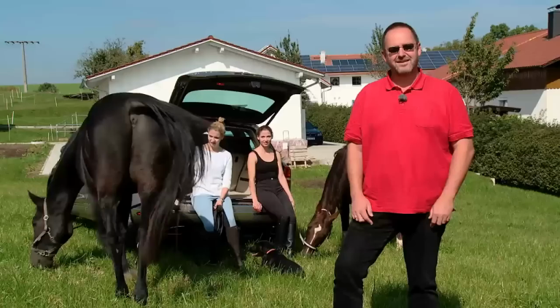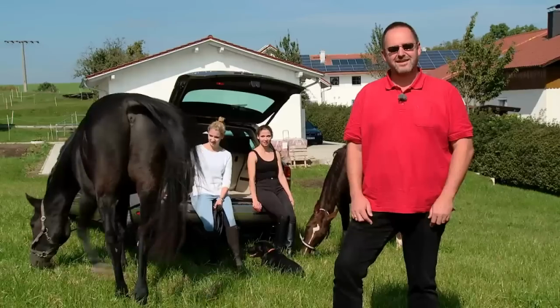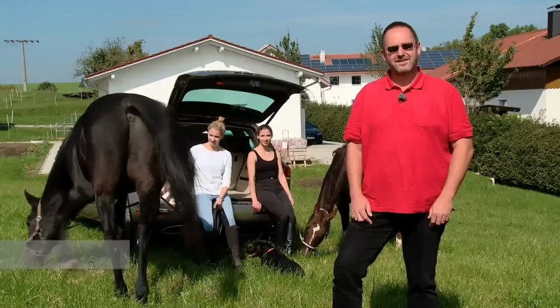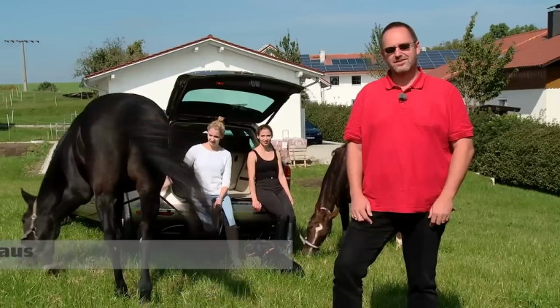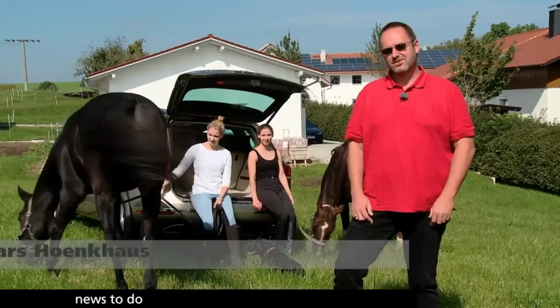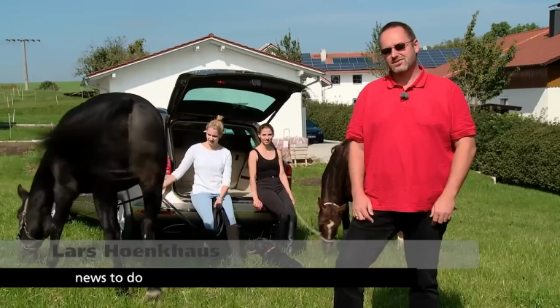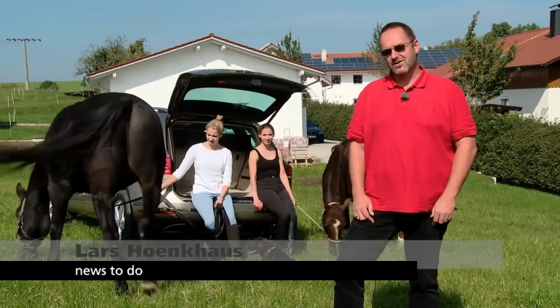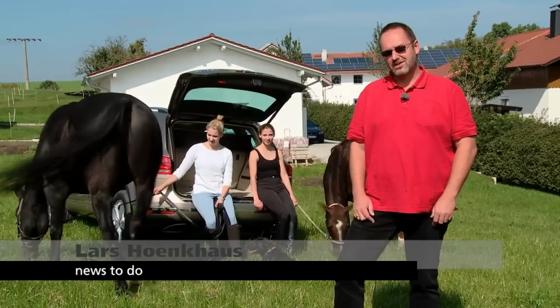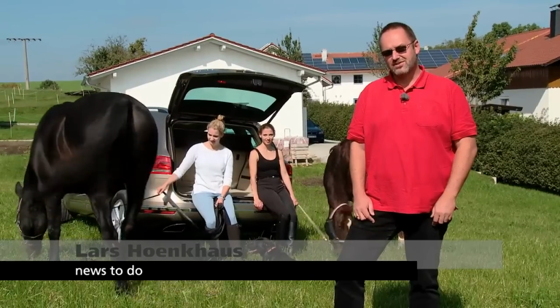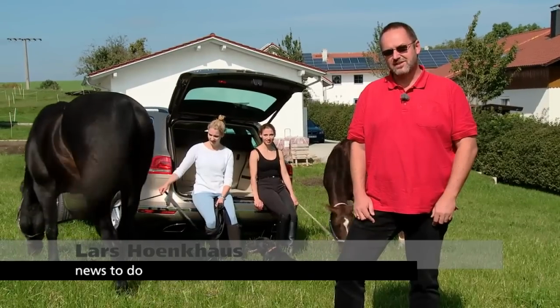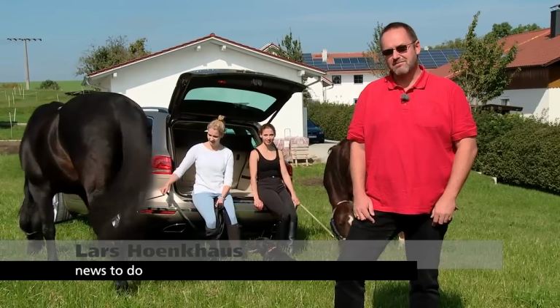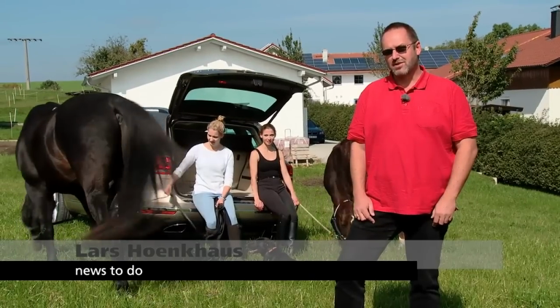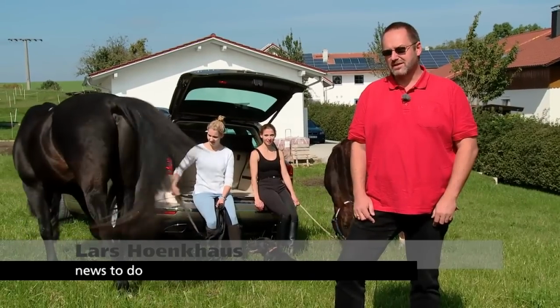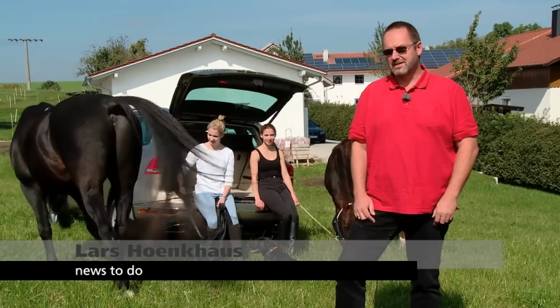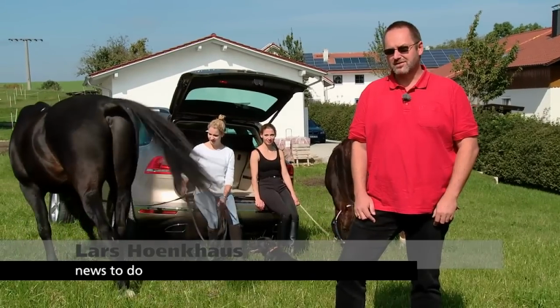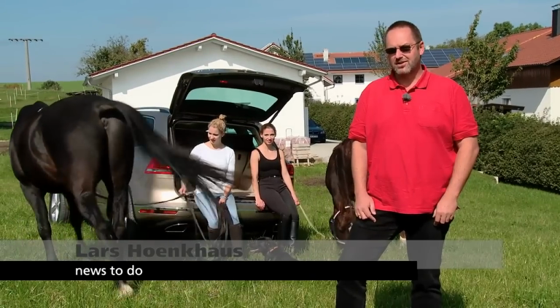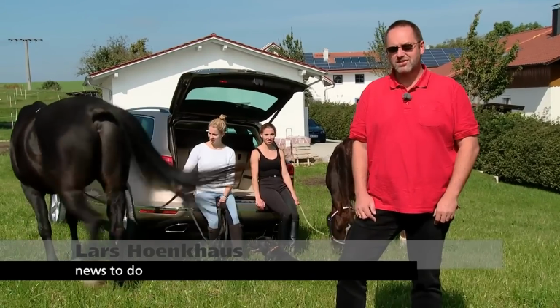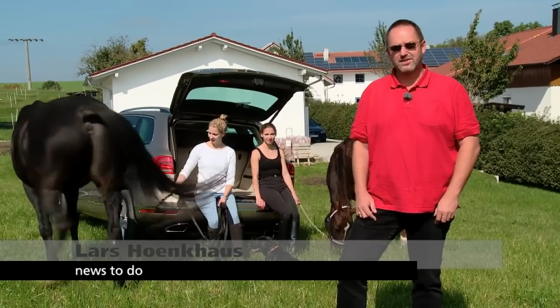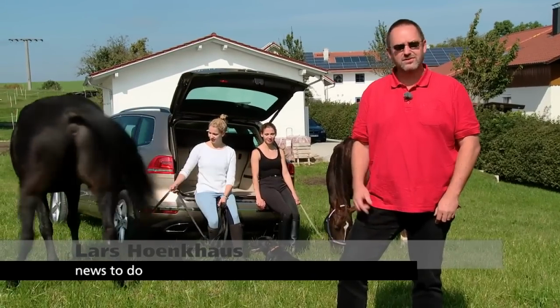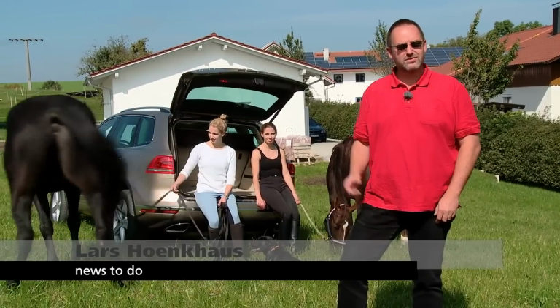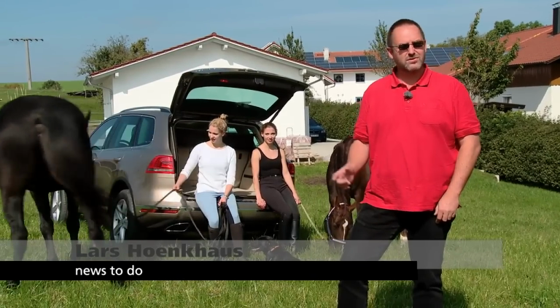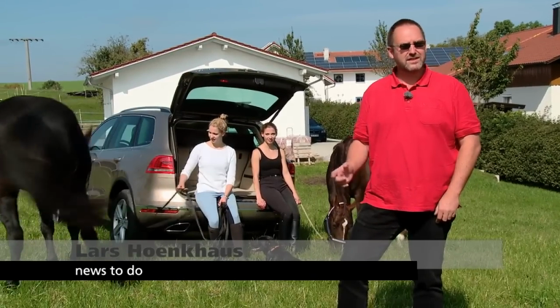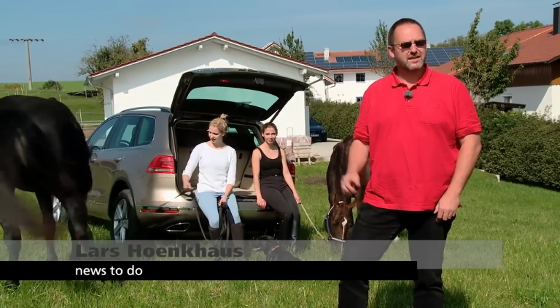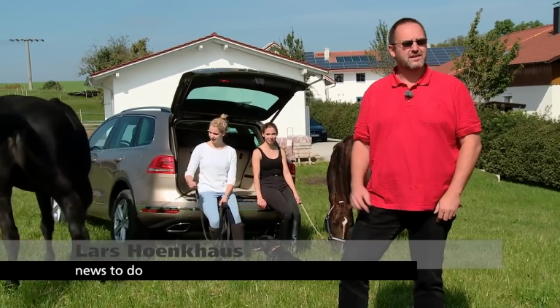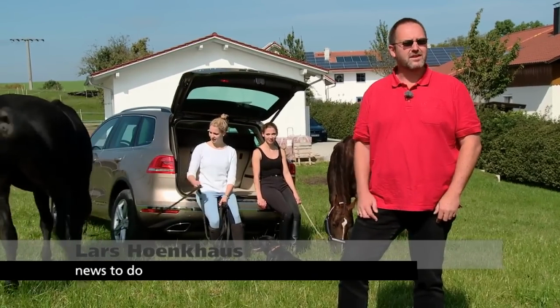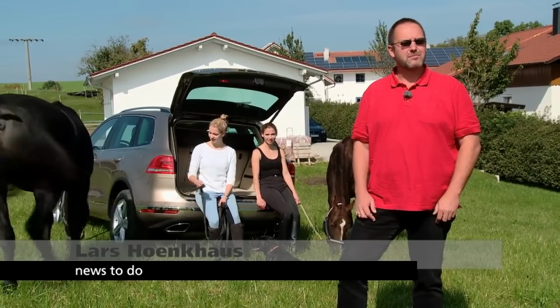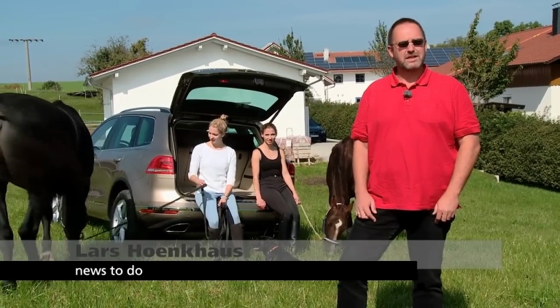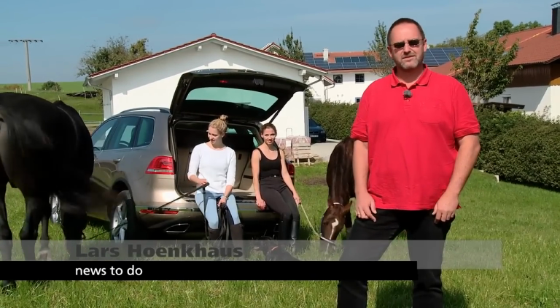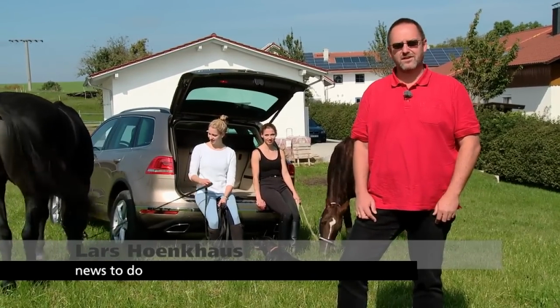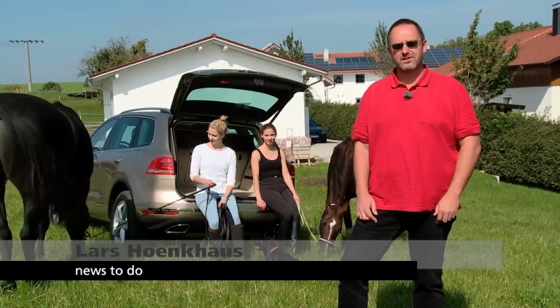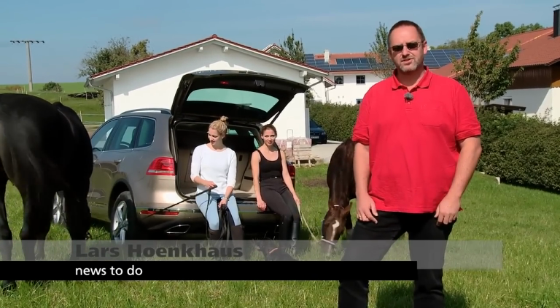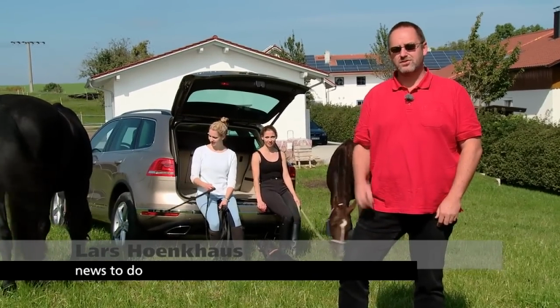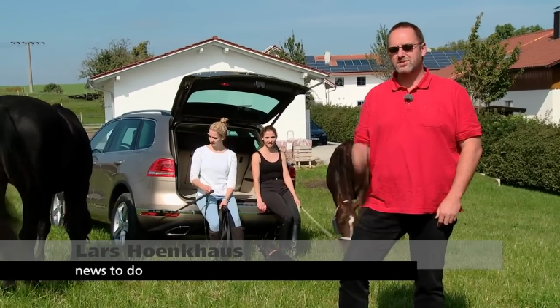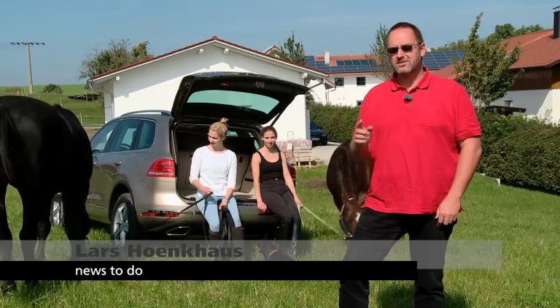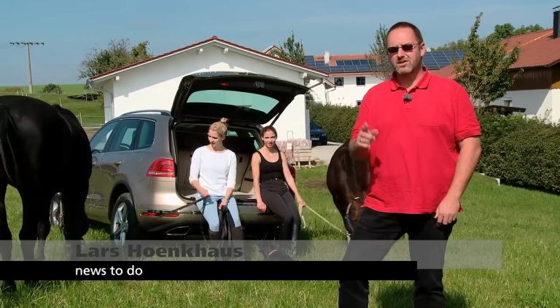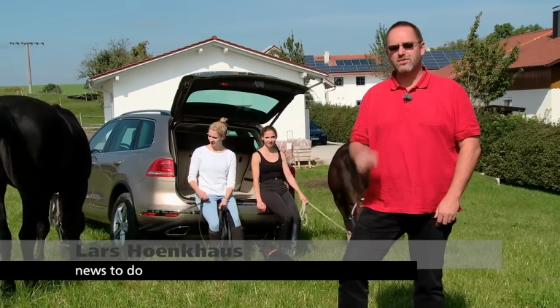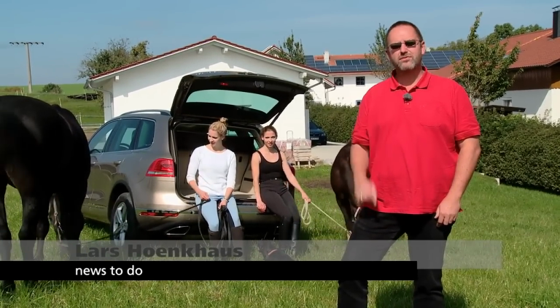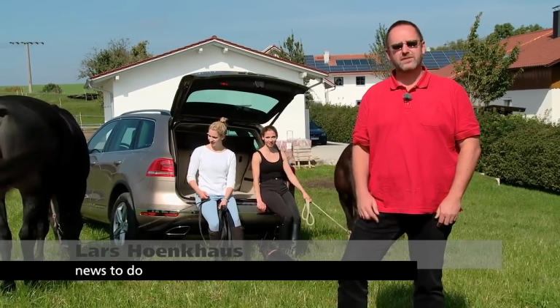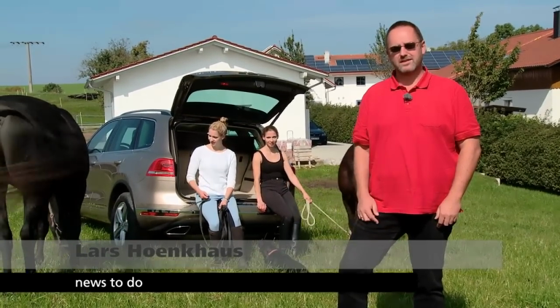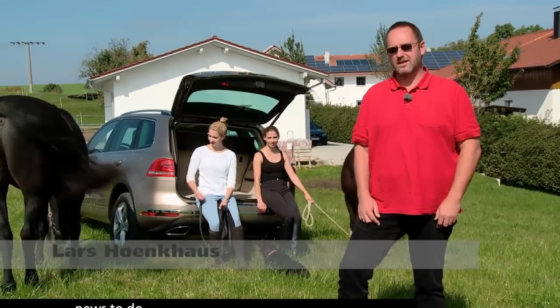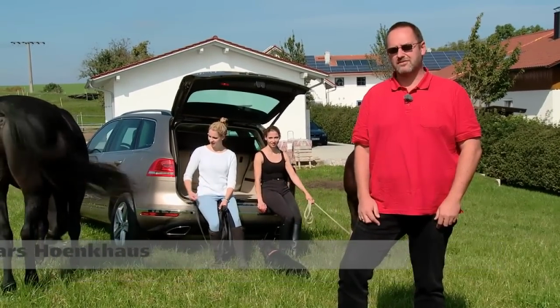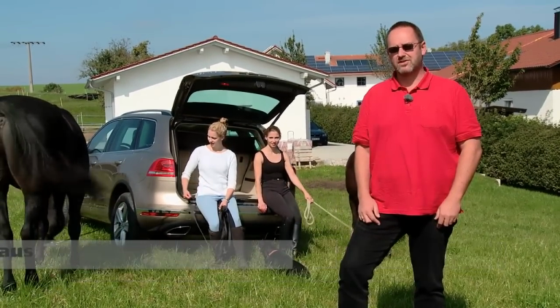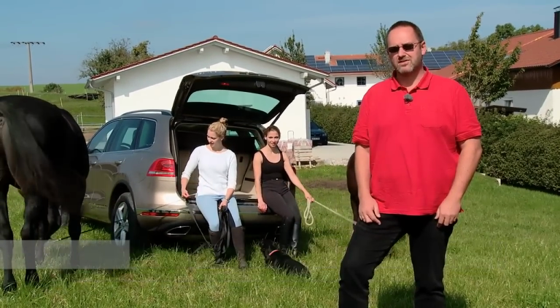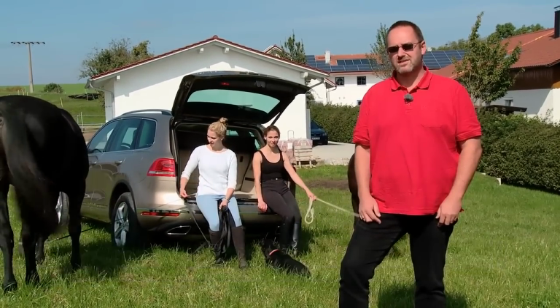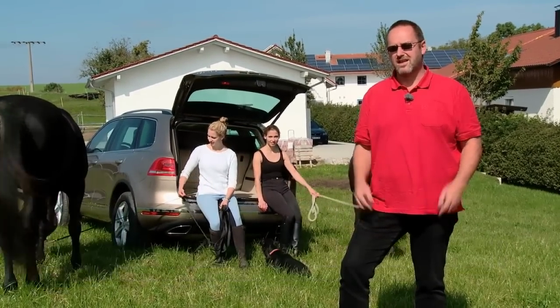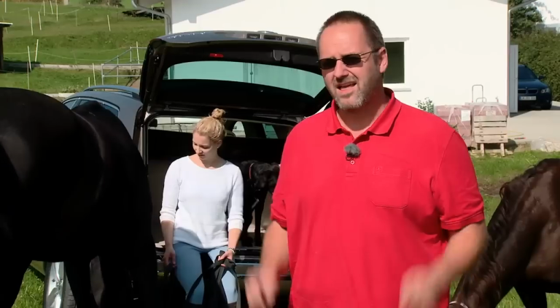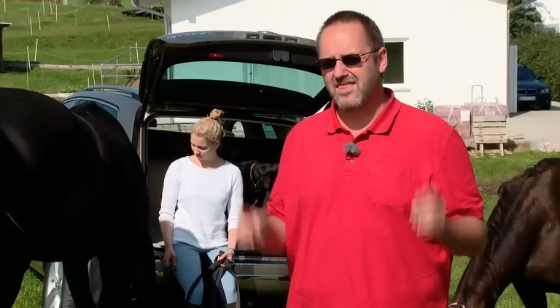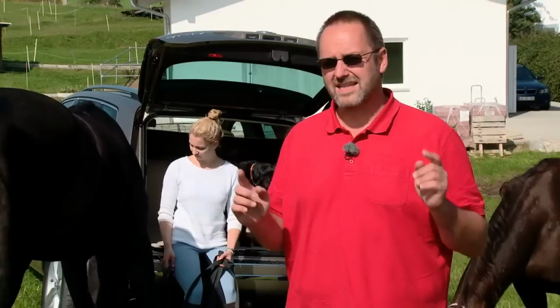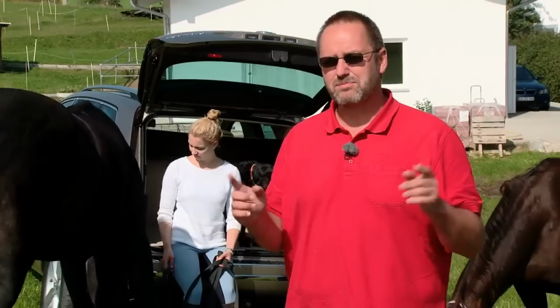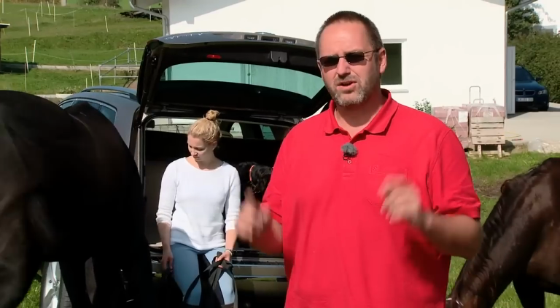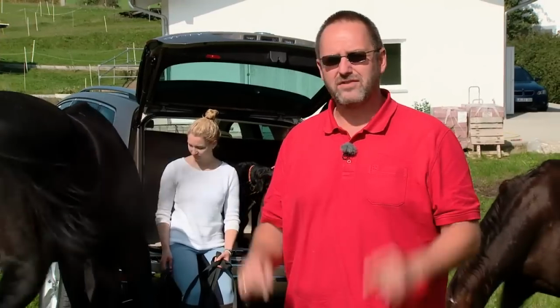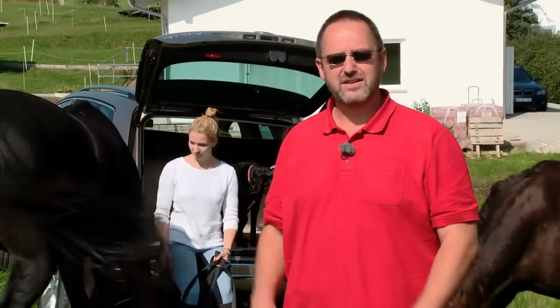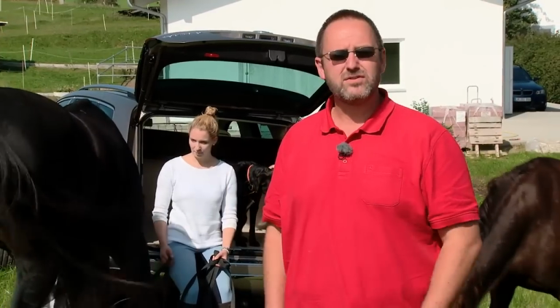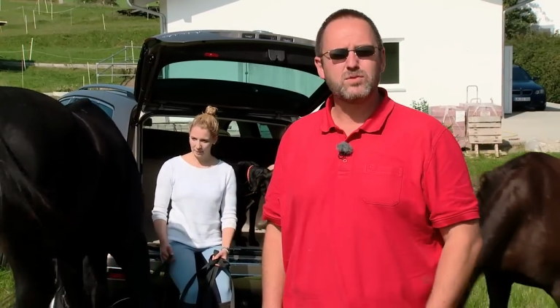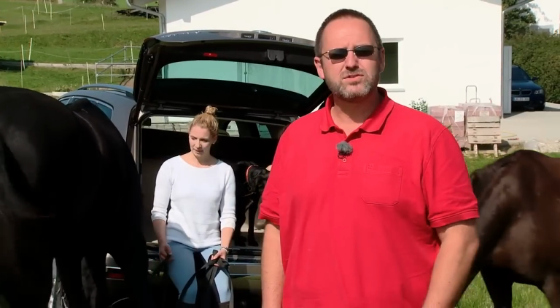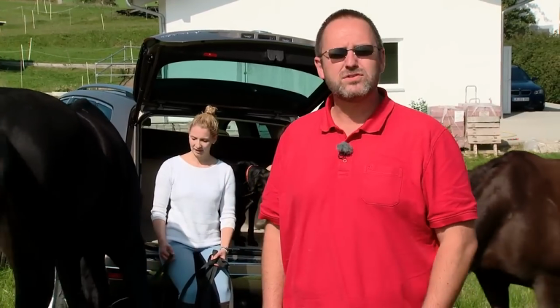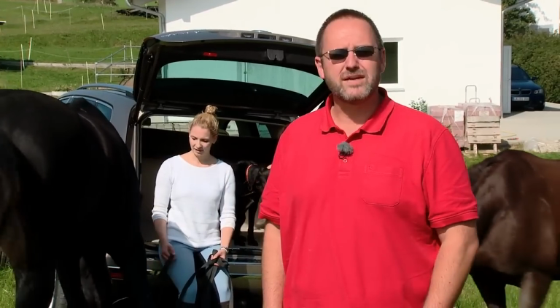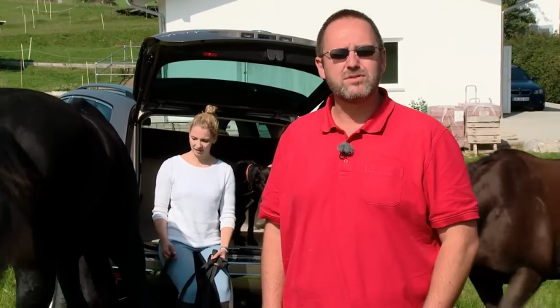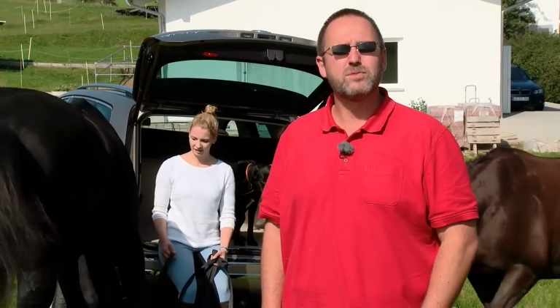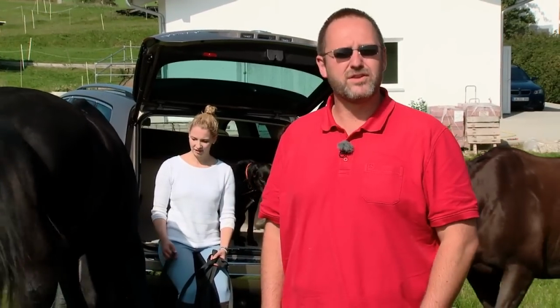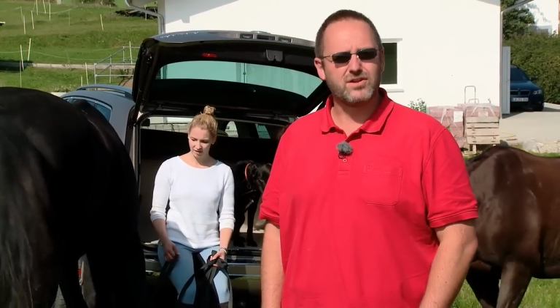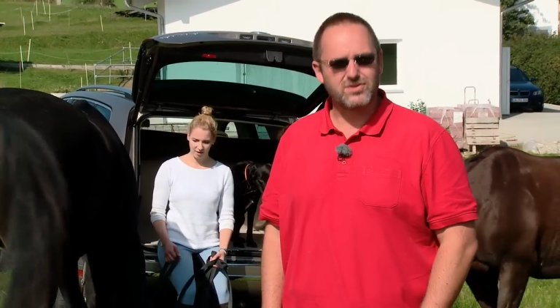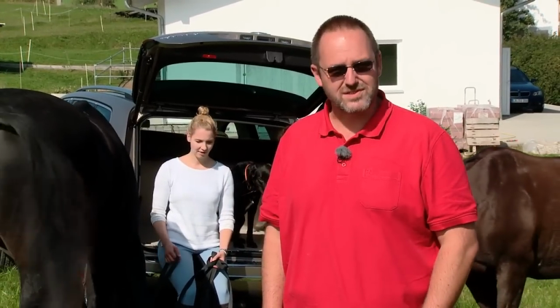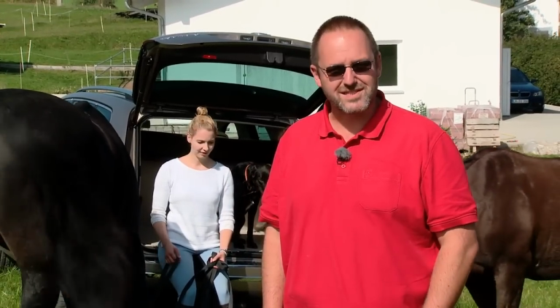In addition to luxury and modern technology, the new Touareg has another big advantage: you can tow three and a half tons. That's perfect if you want to travel with your horses.